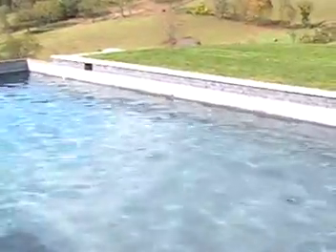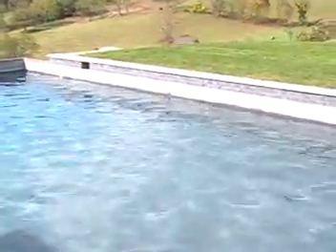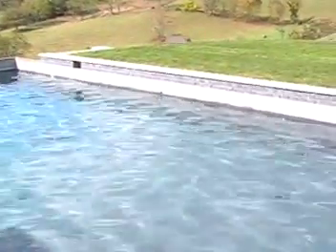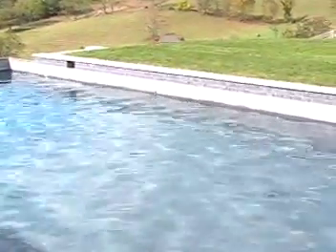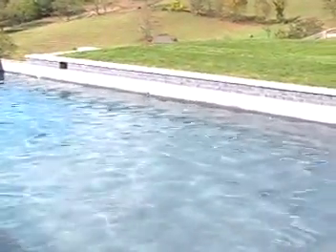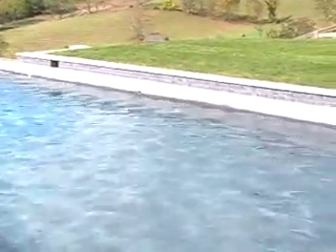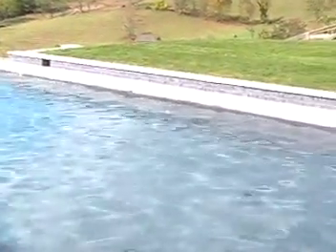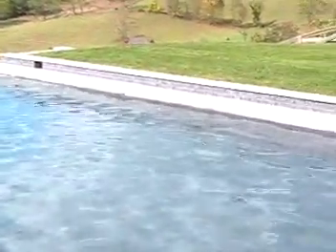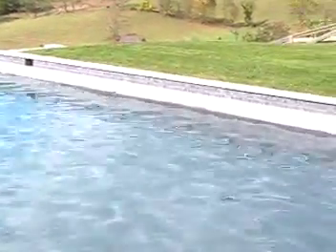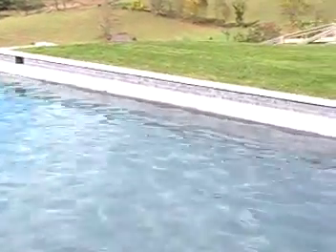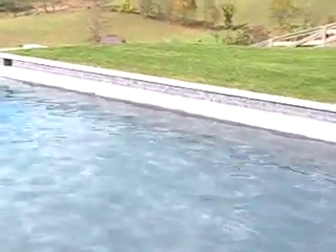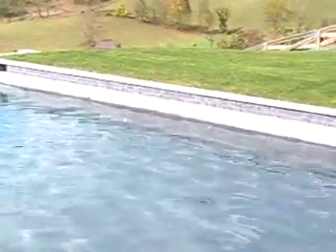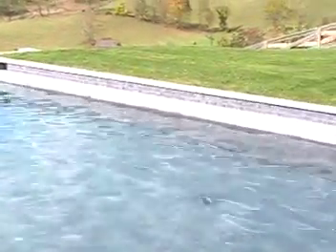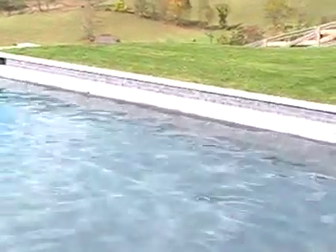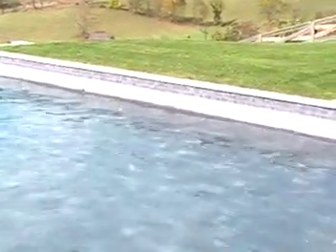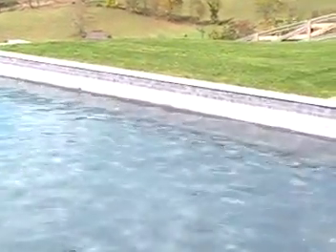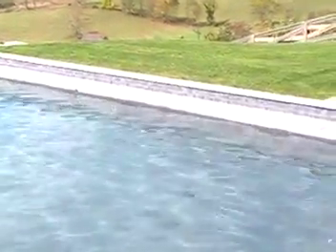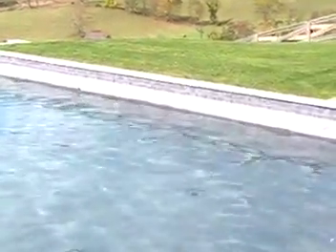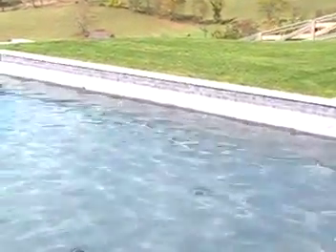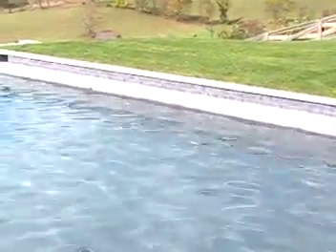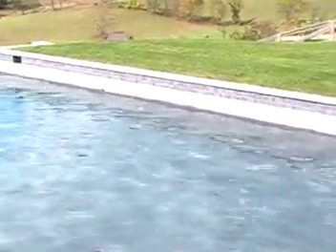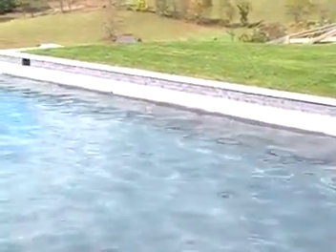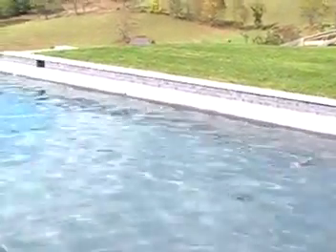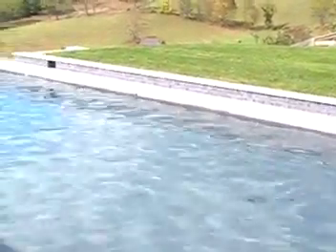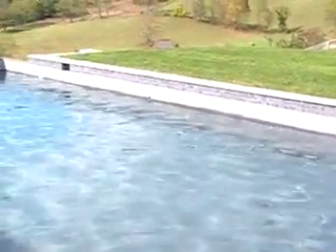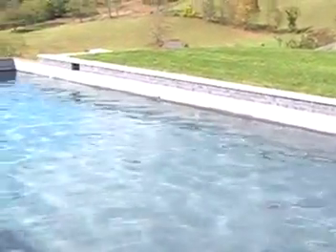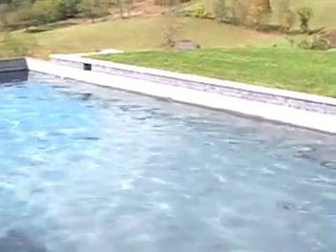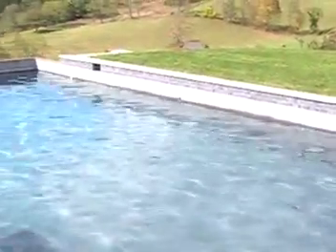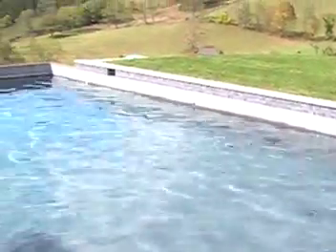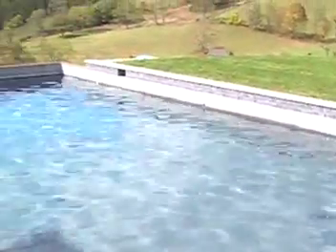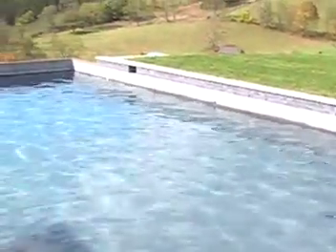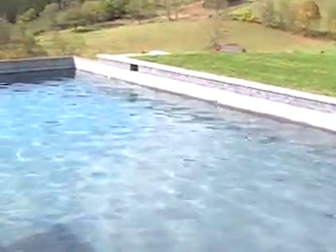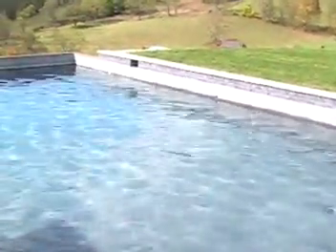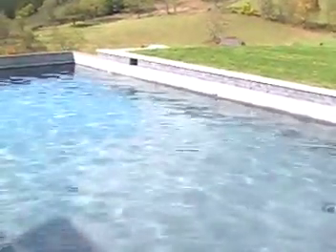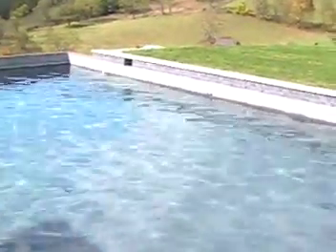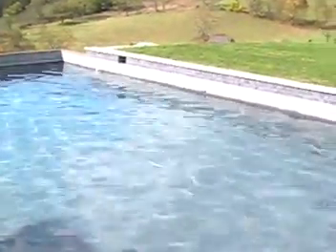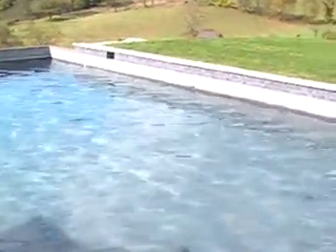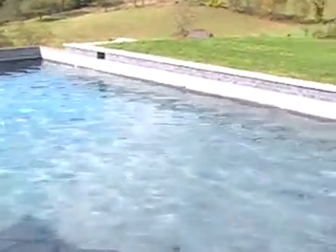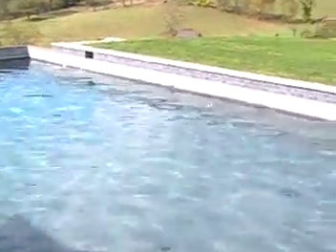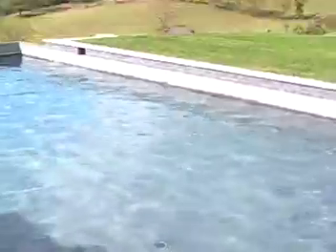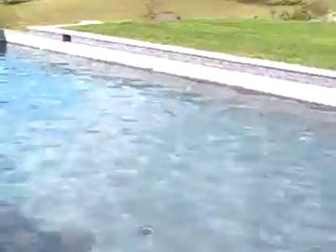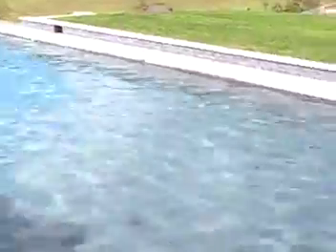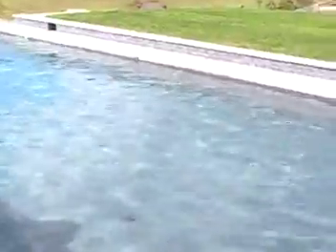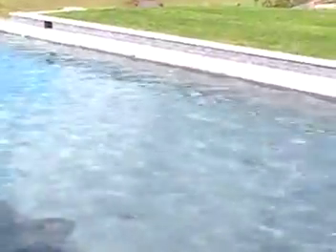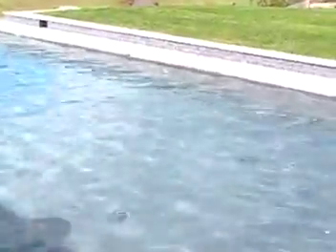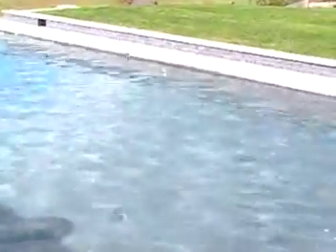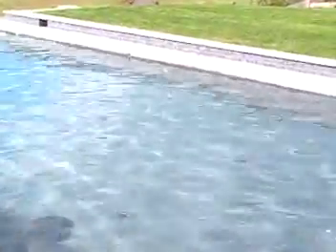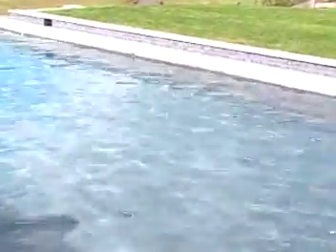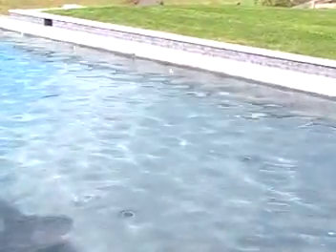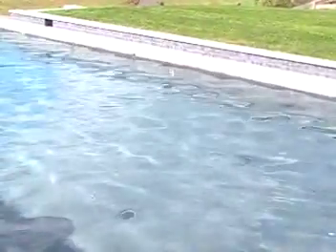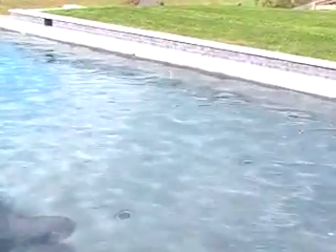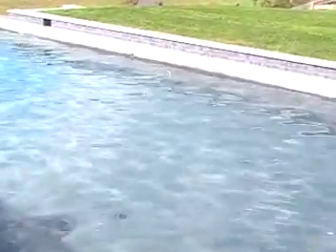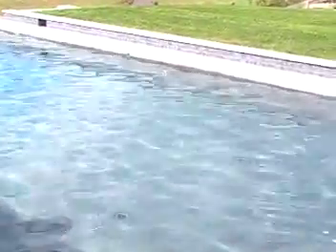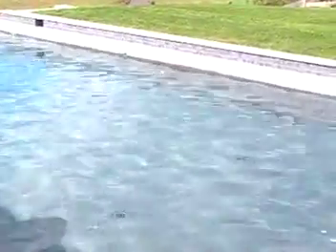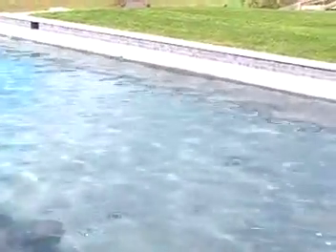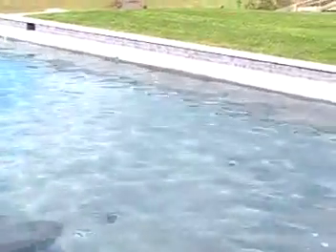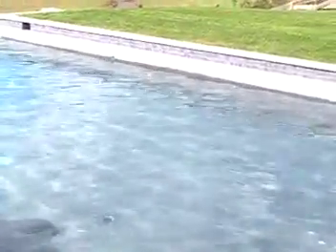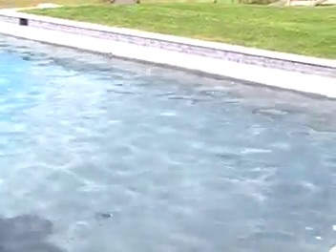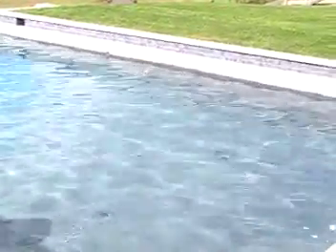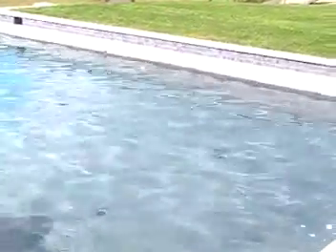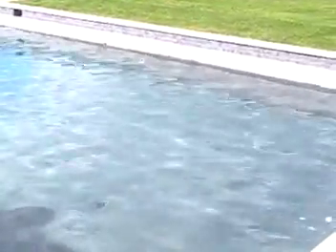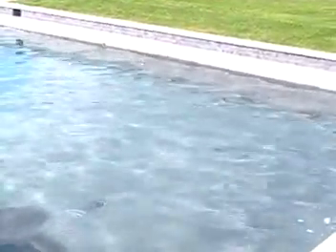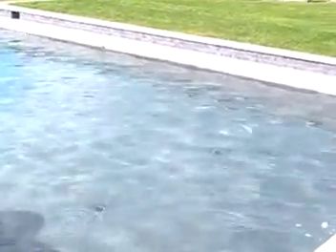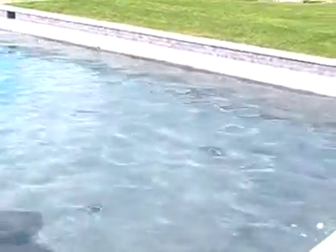Proper winterization includes dropping the water level to a sufficient level. In this case on a concrete pool, you want to drop it down about 12 inches.